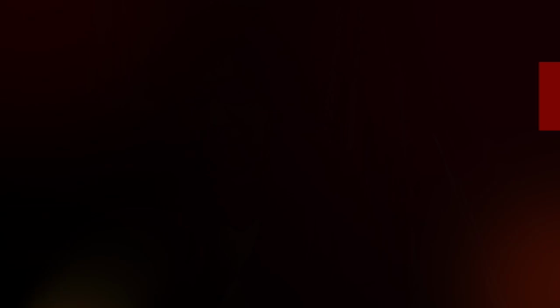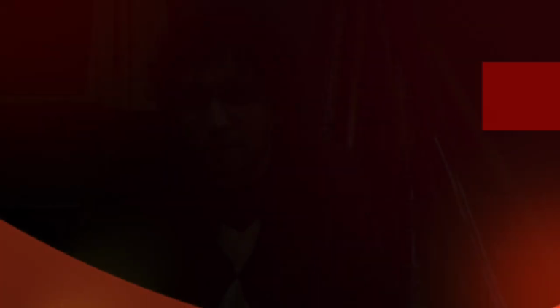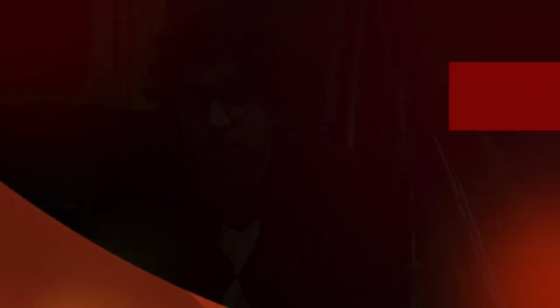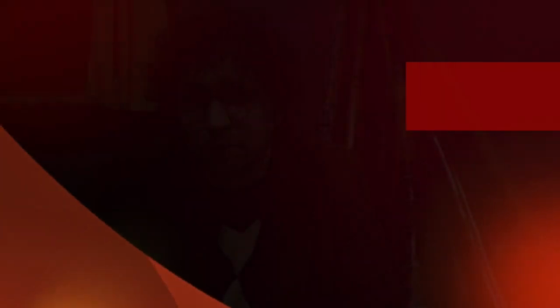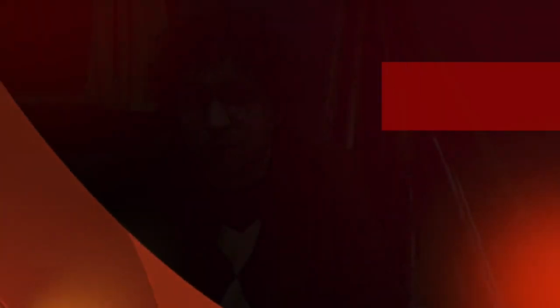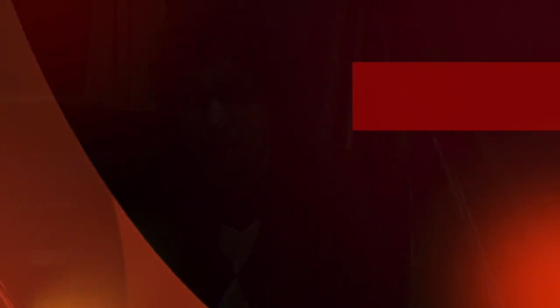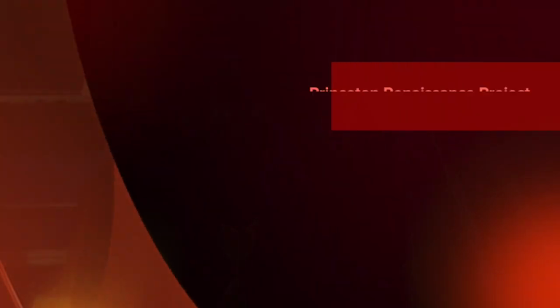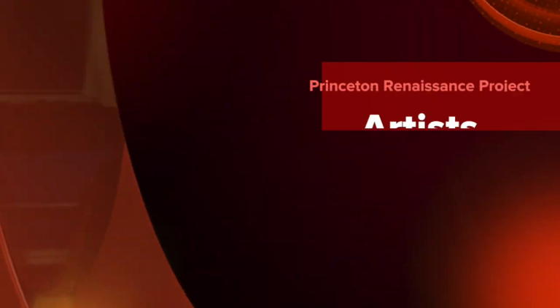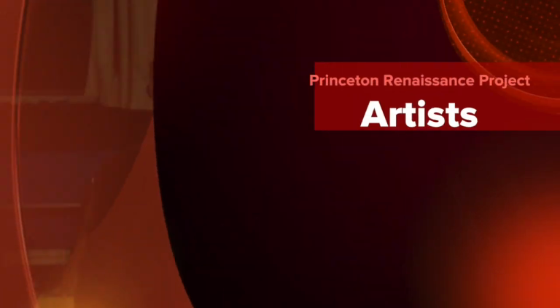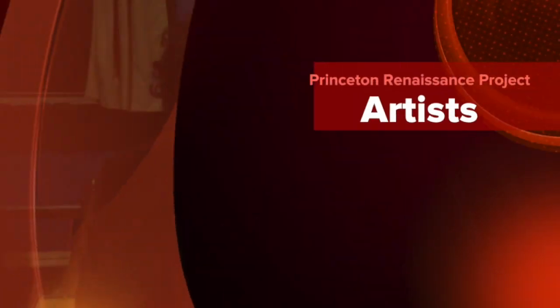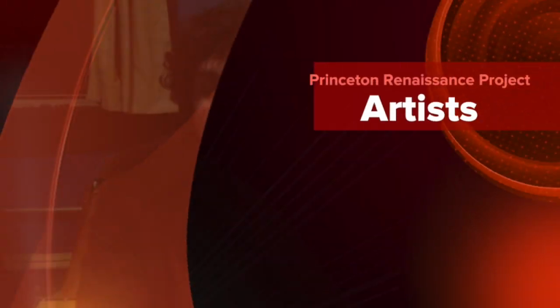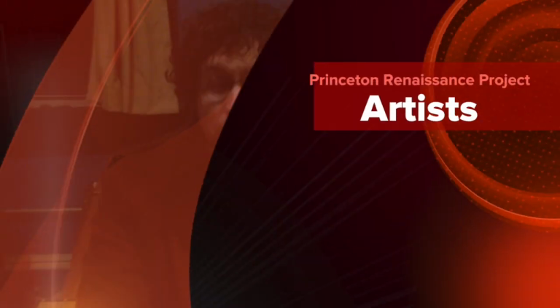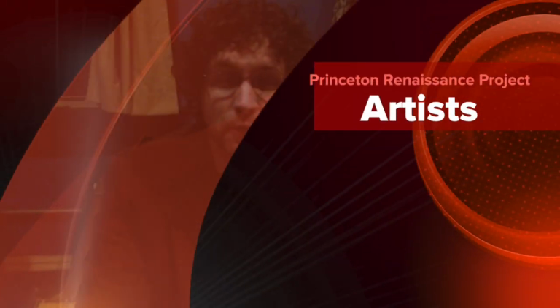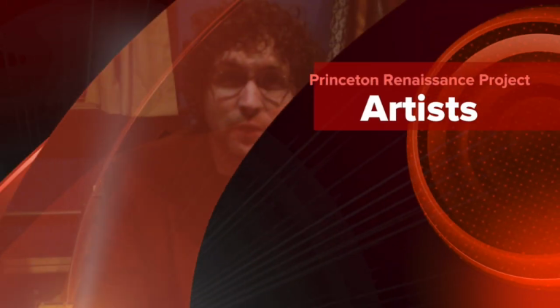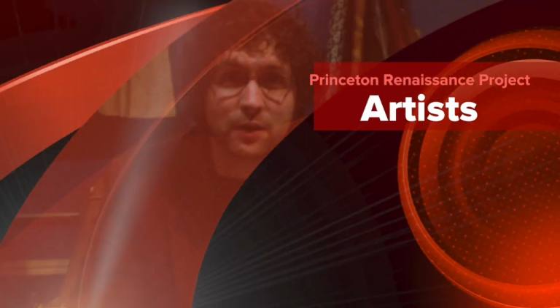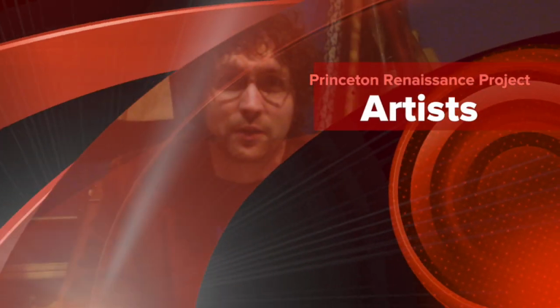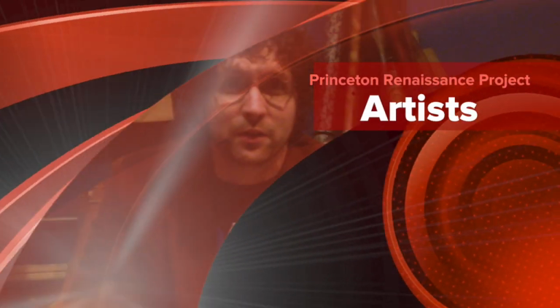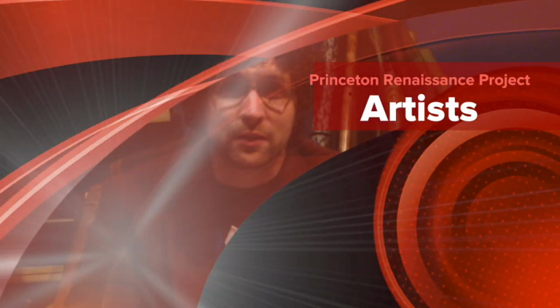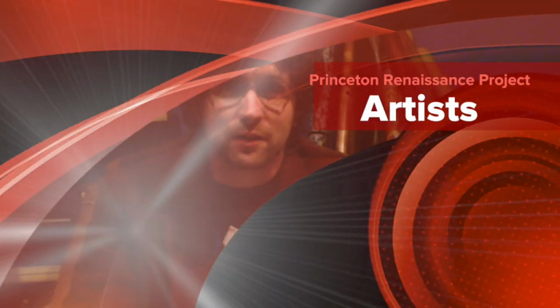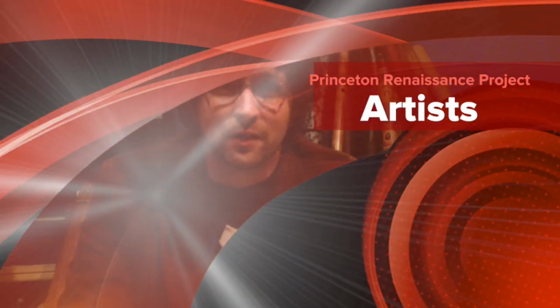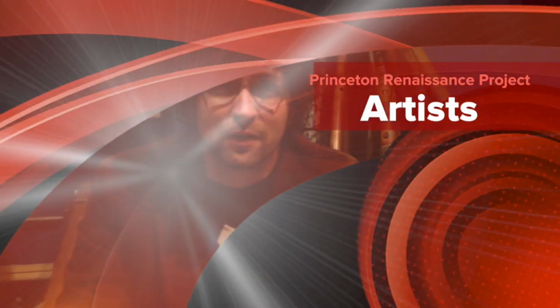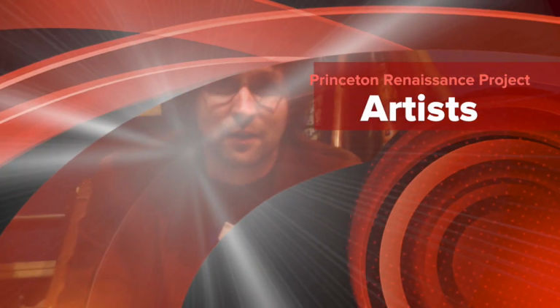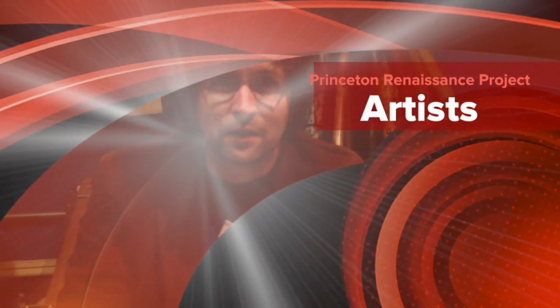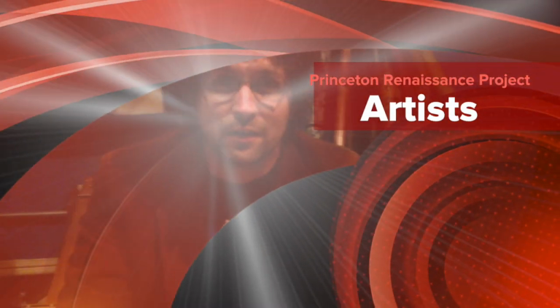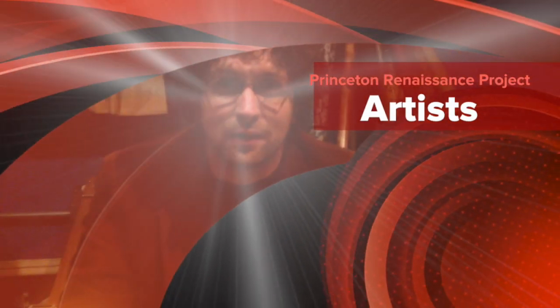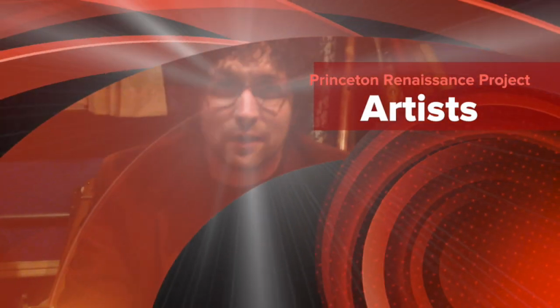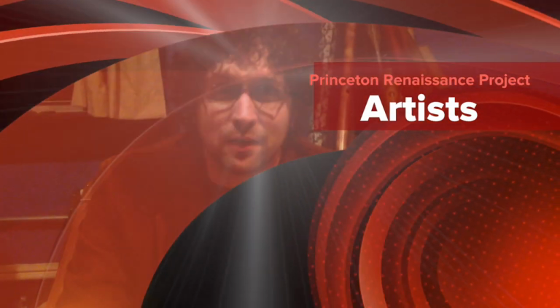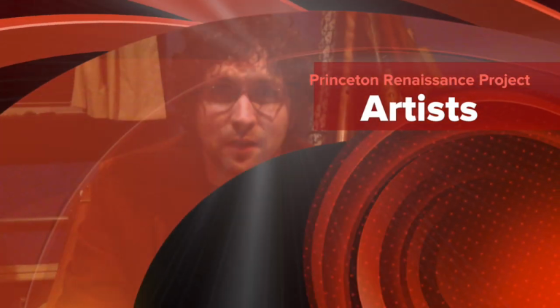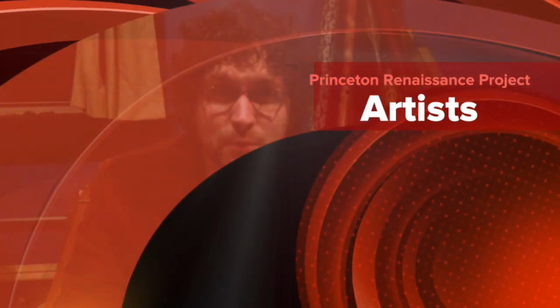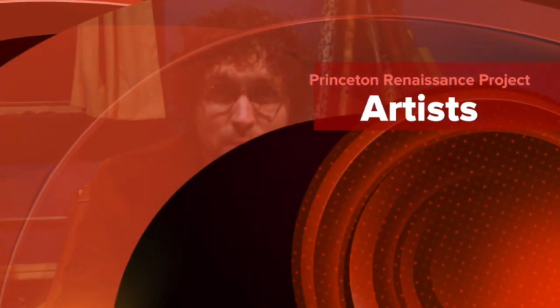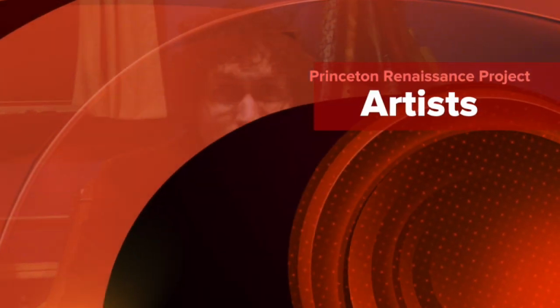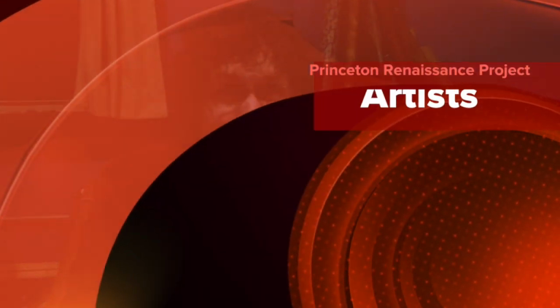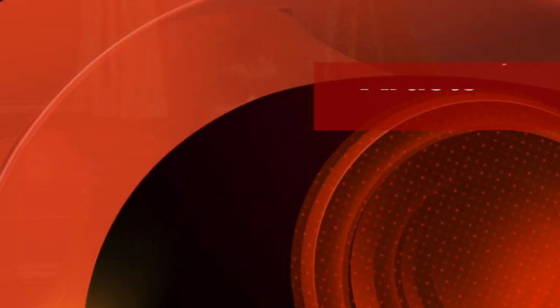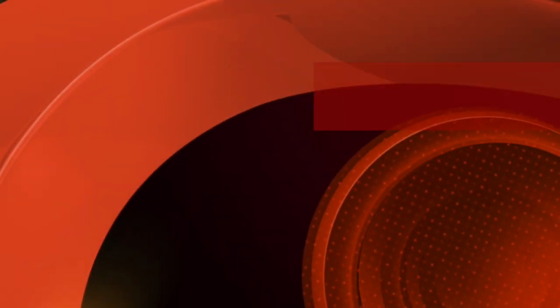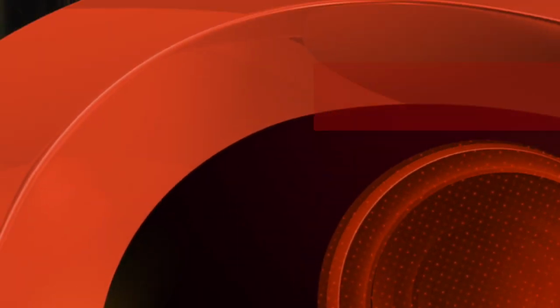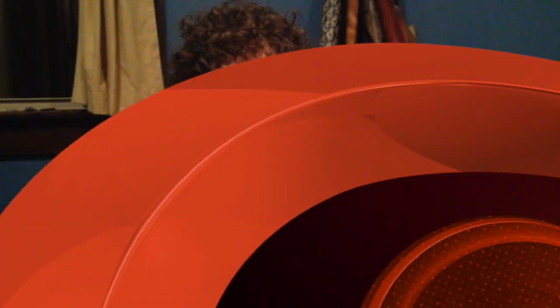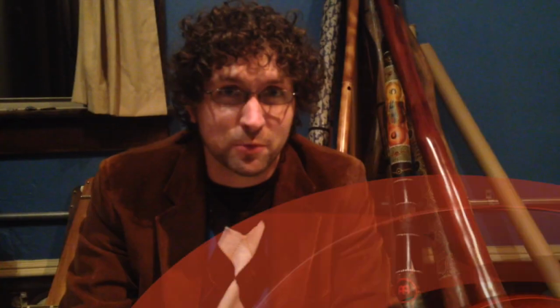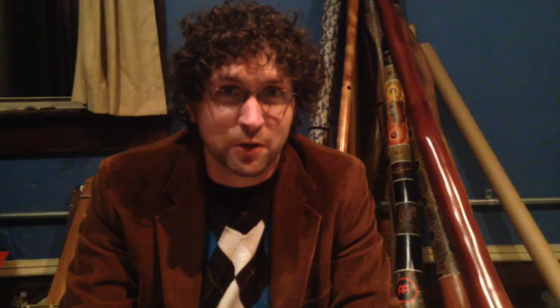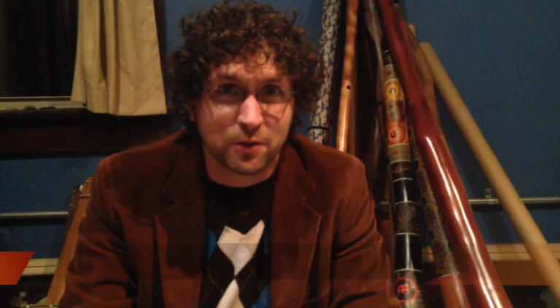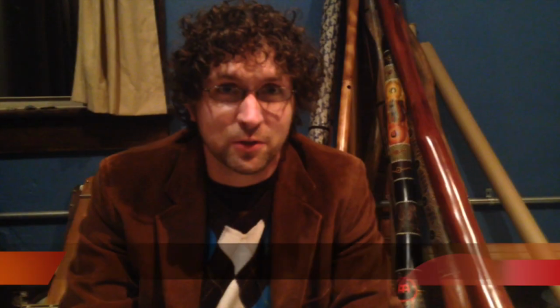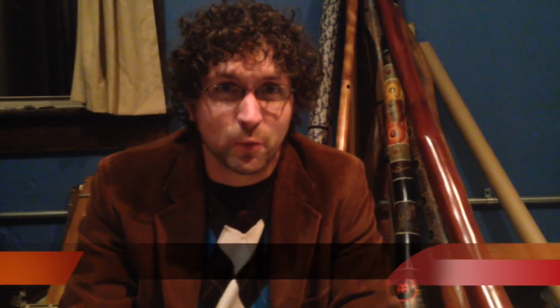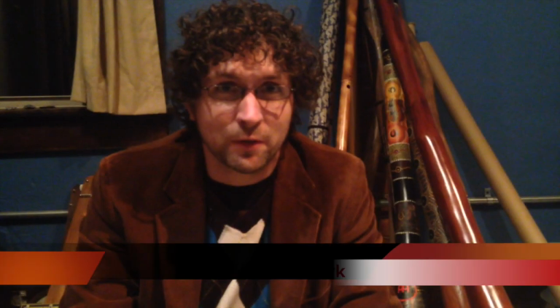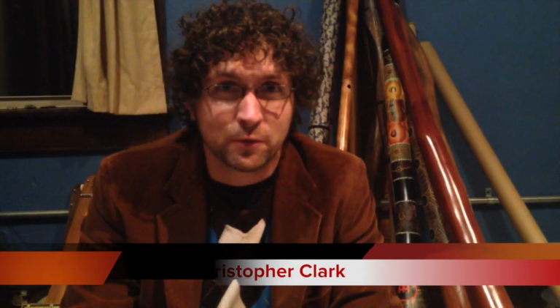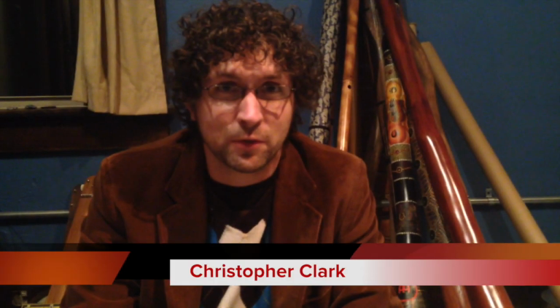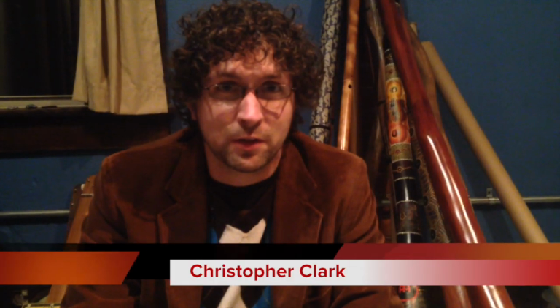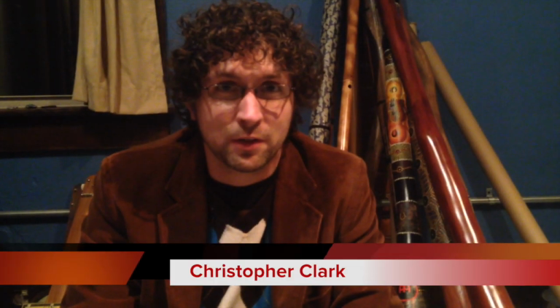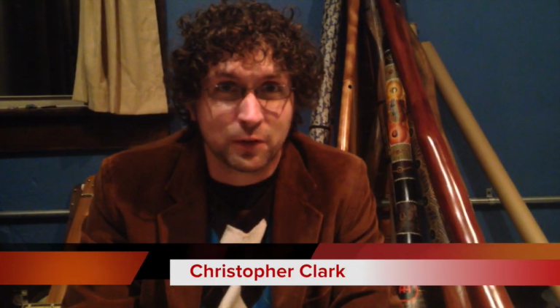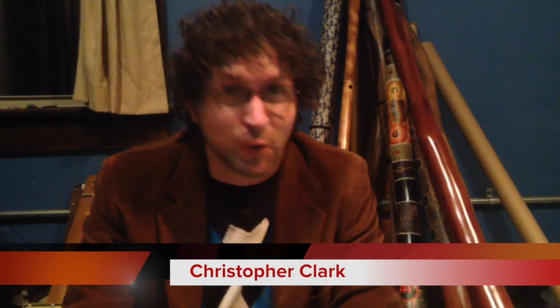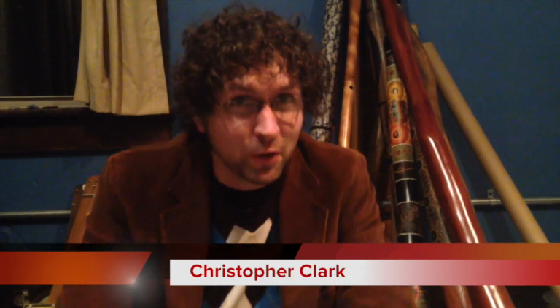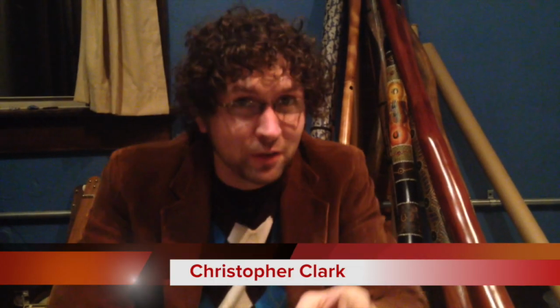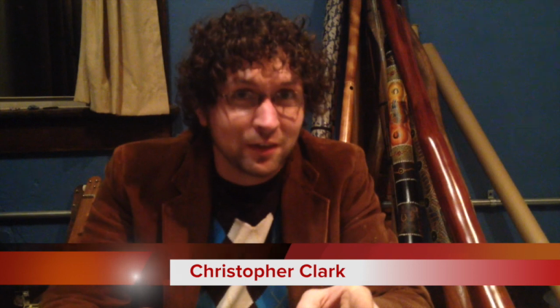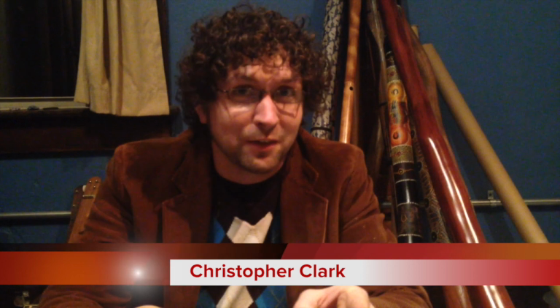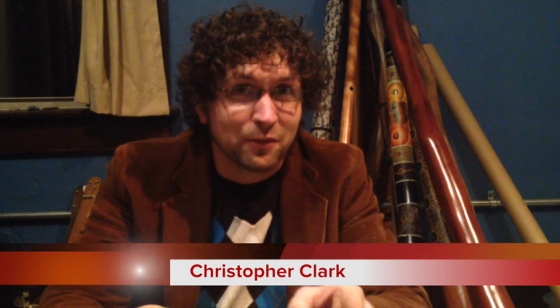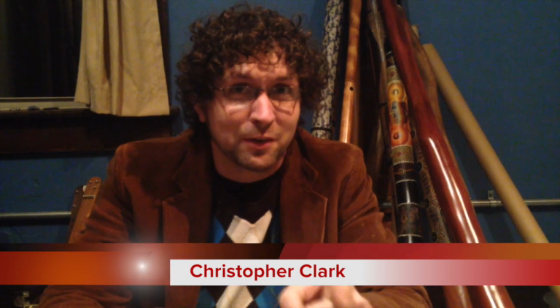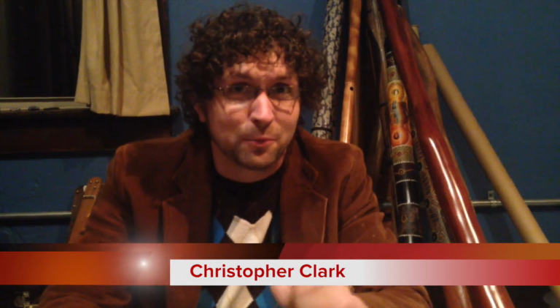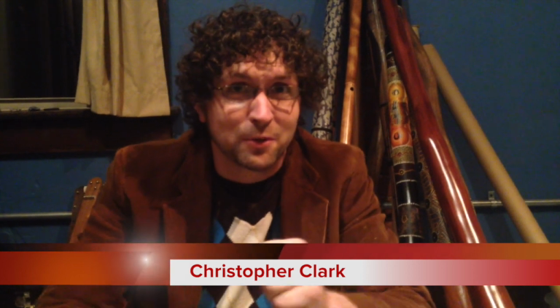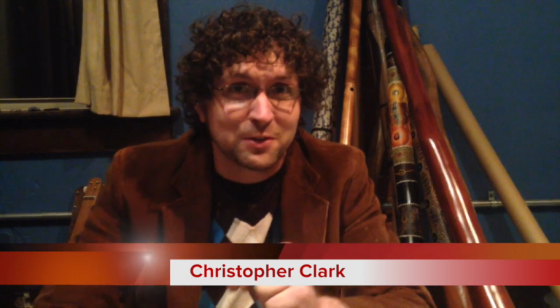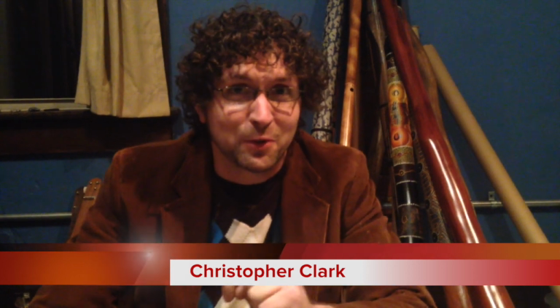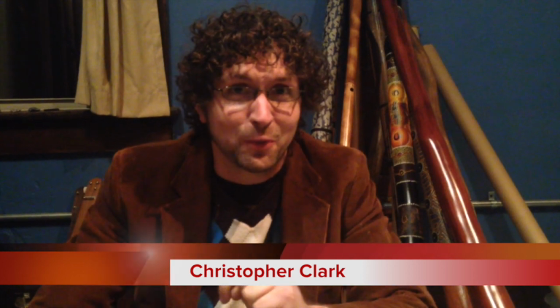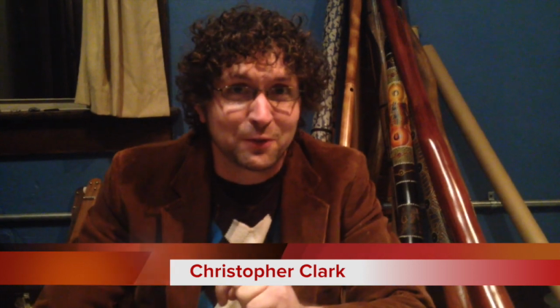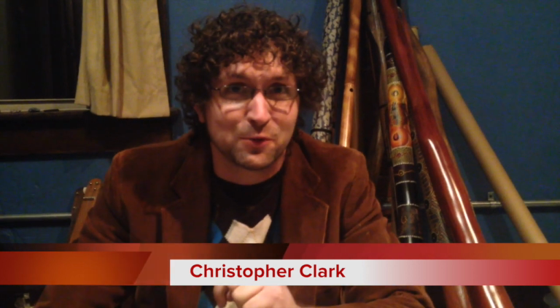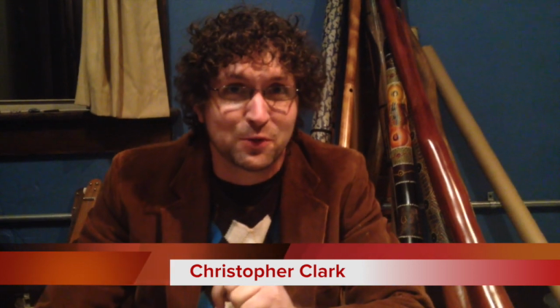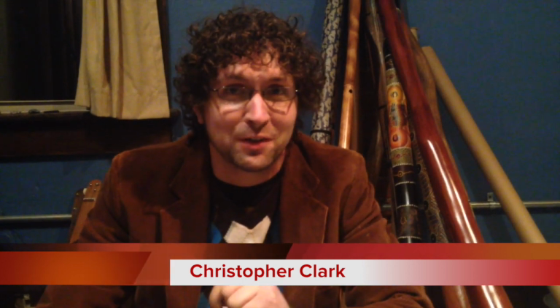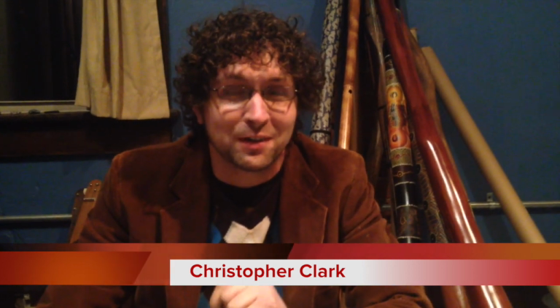I'm Christopher Lee Clark and I'm originally from Charleston, West Virginia, currently living in Princeton, West Virginia.